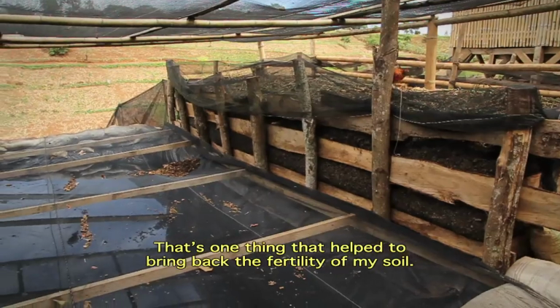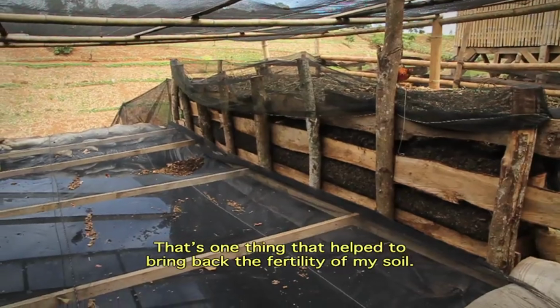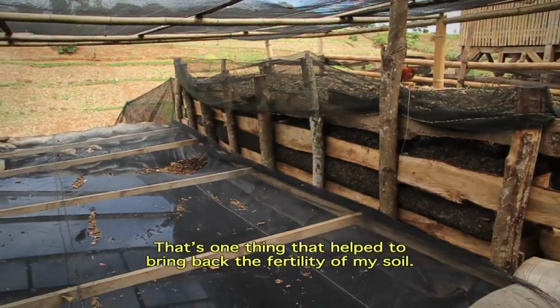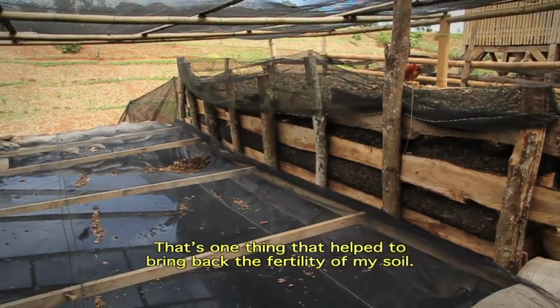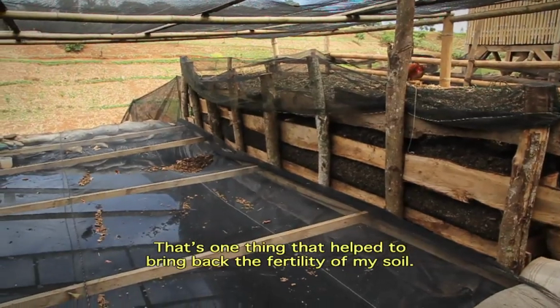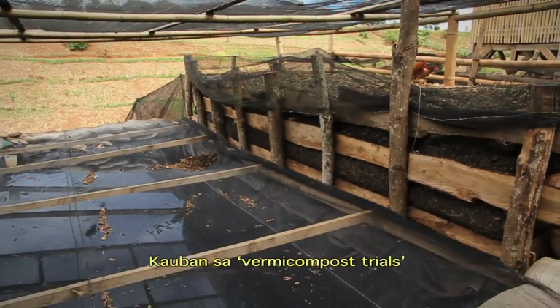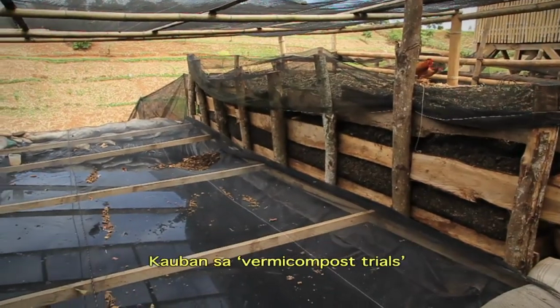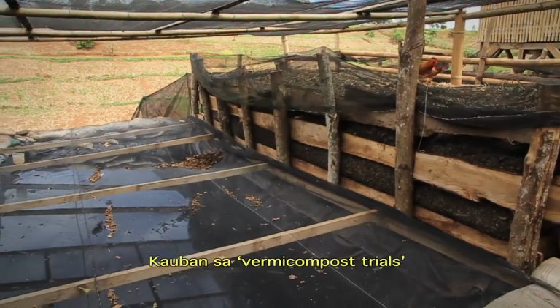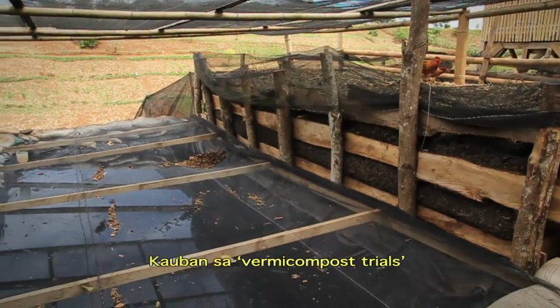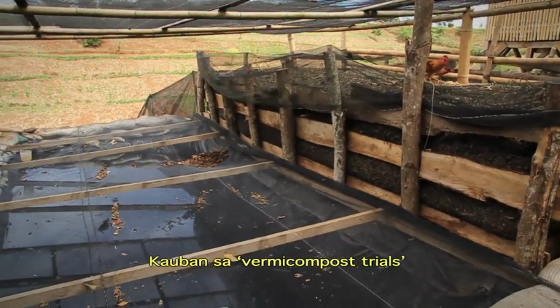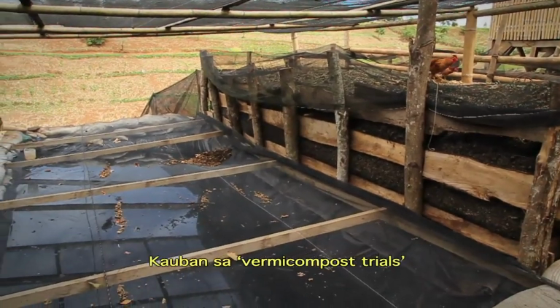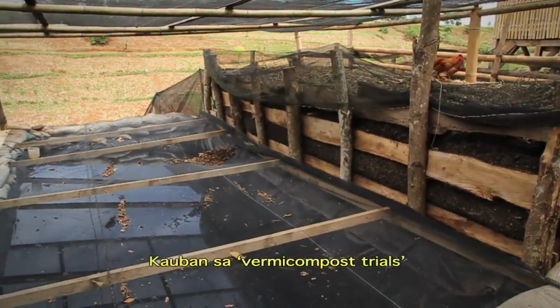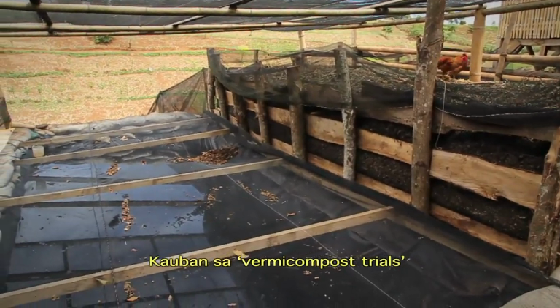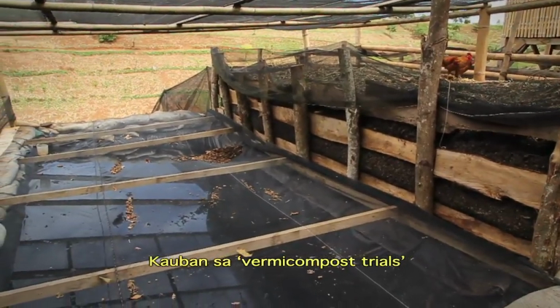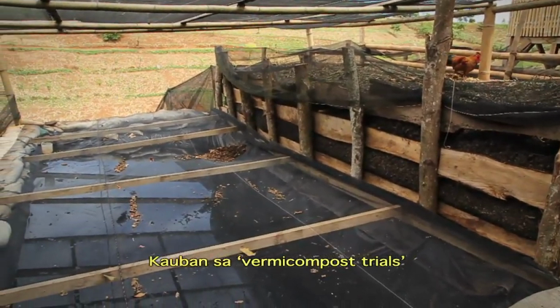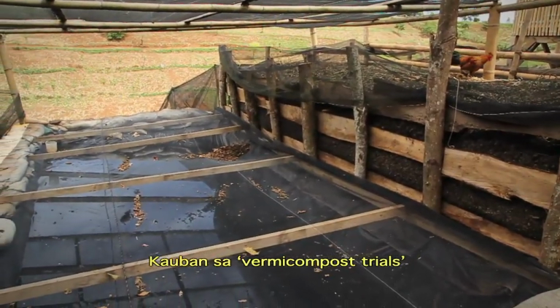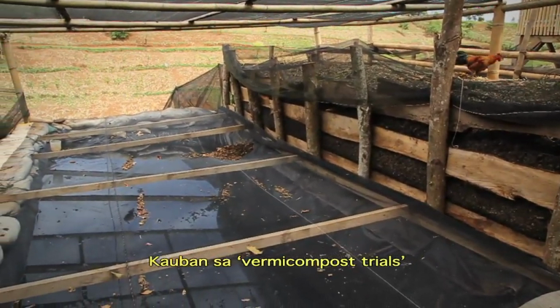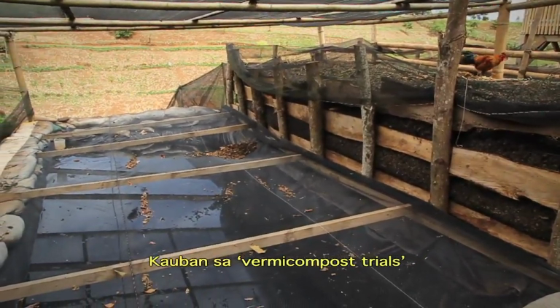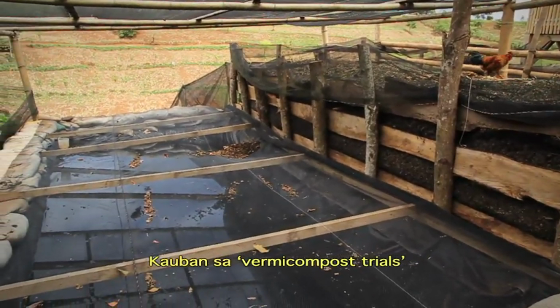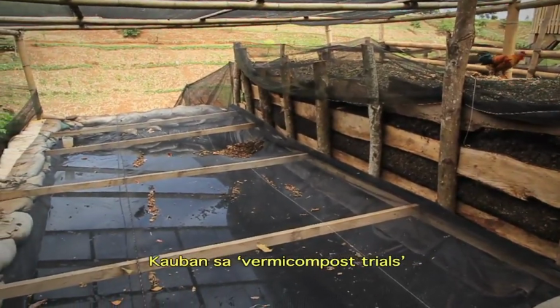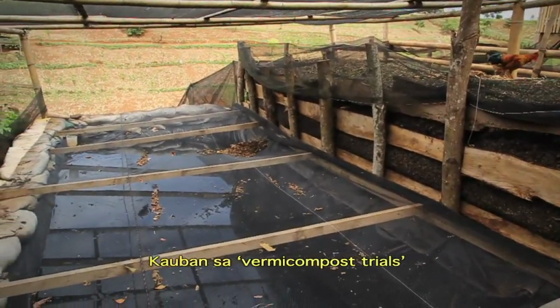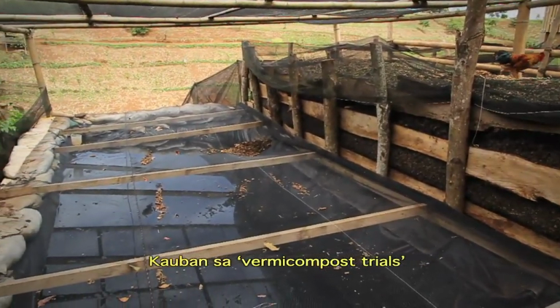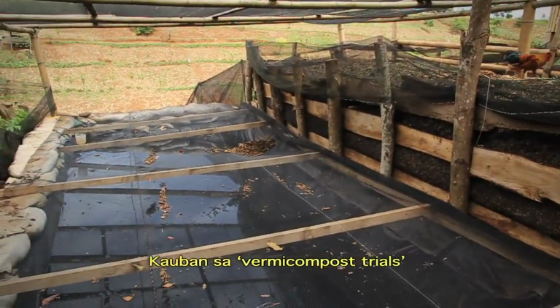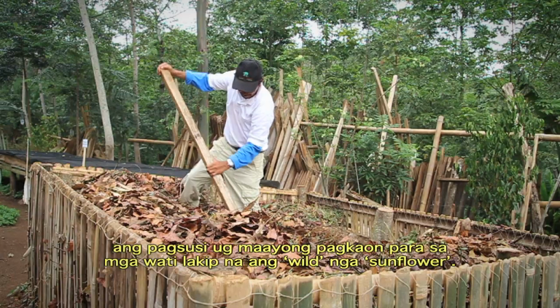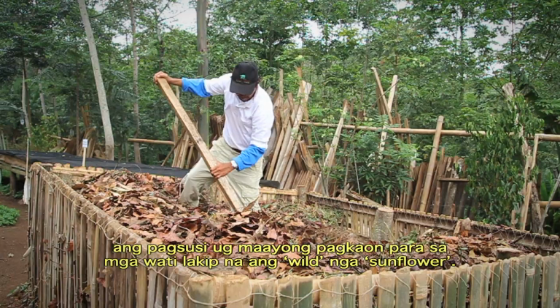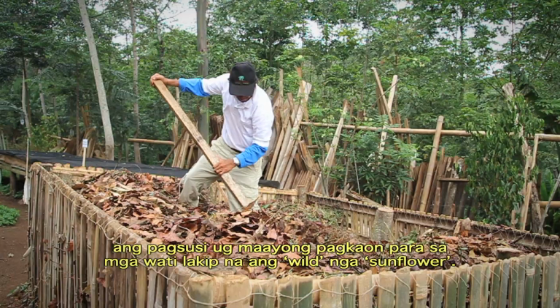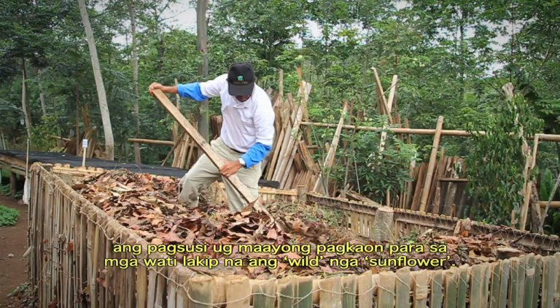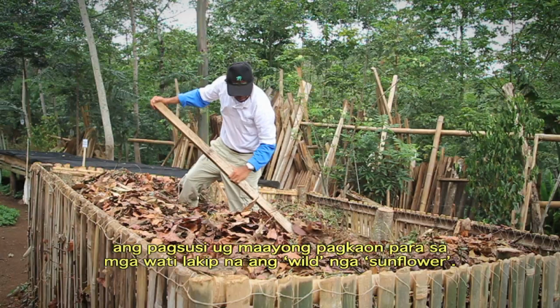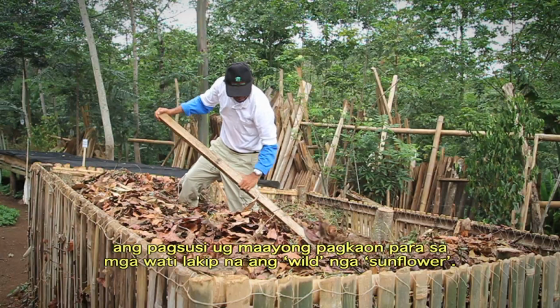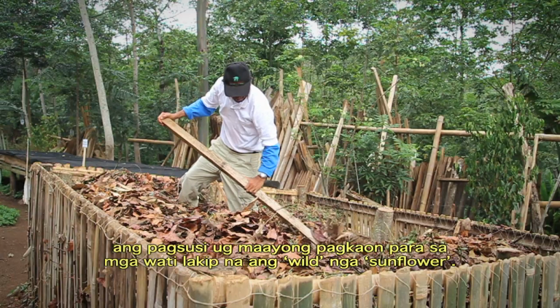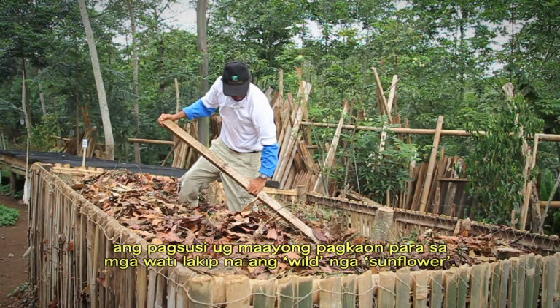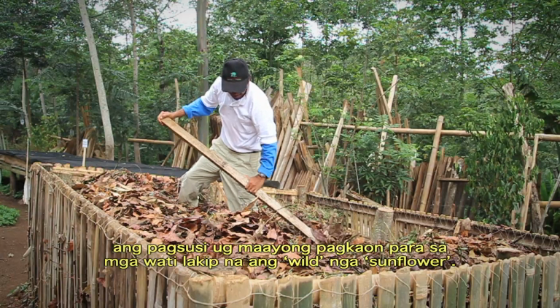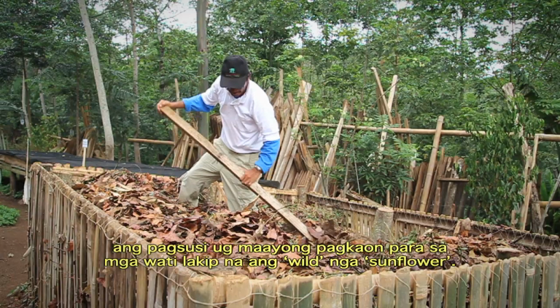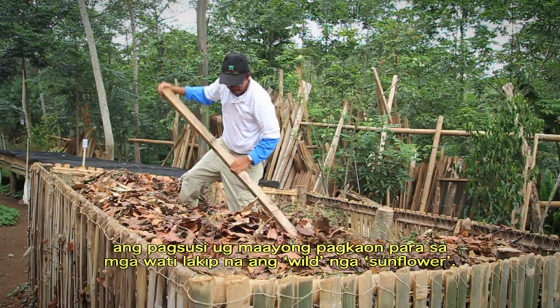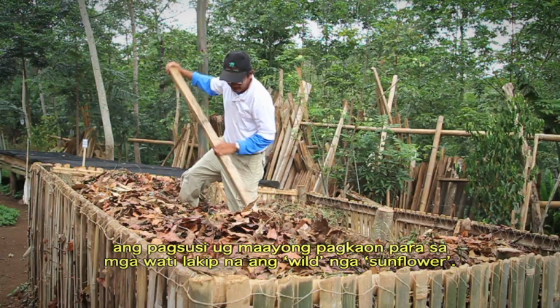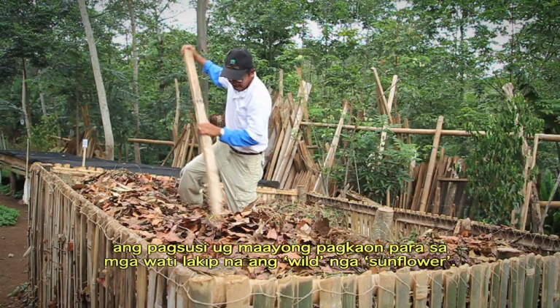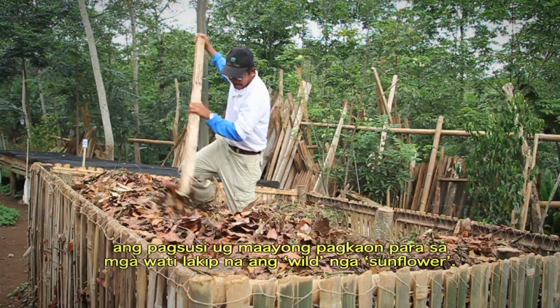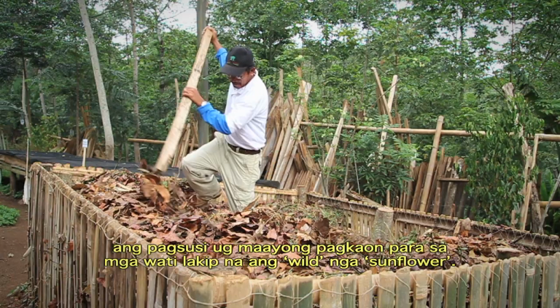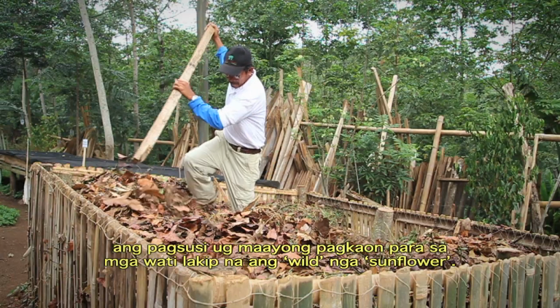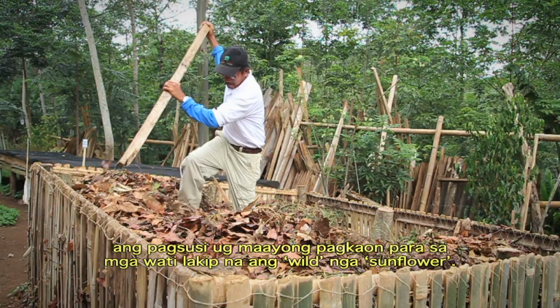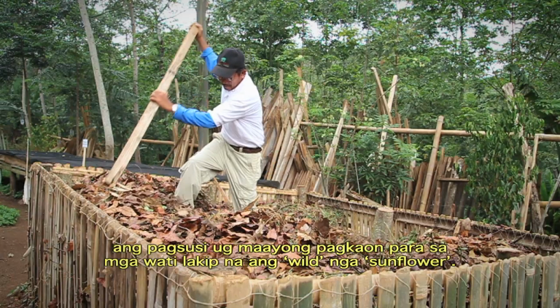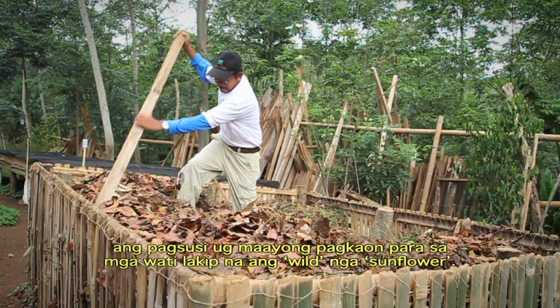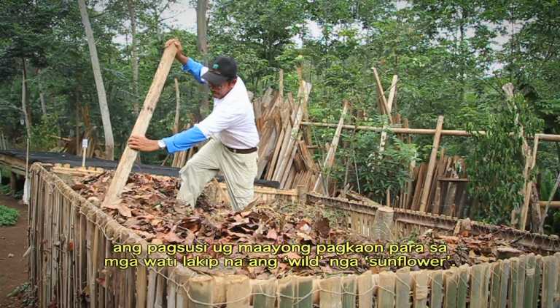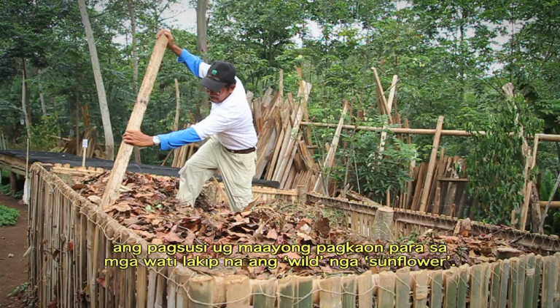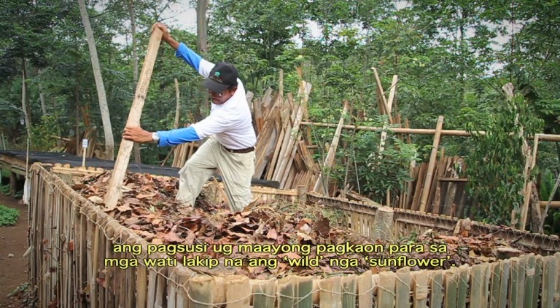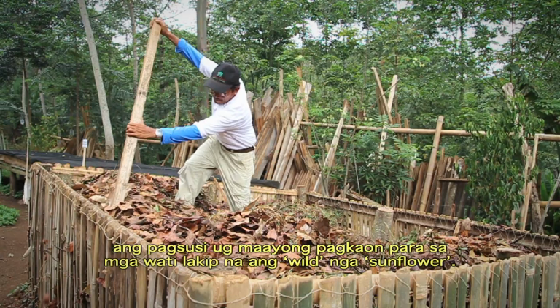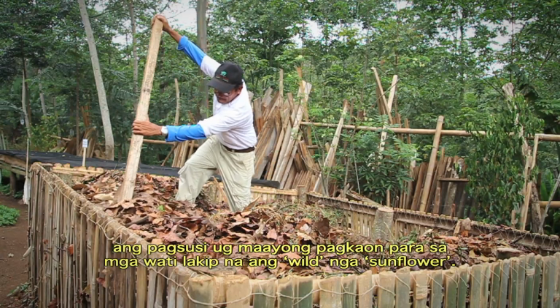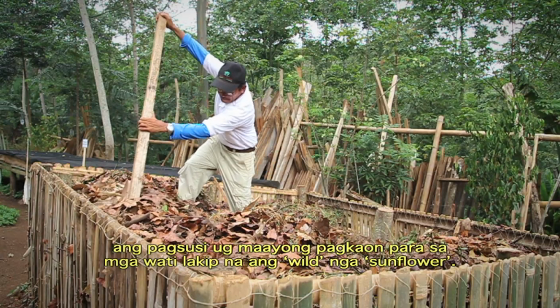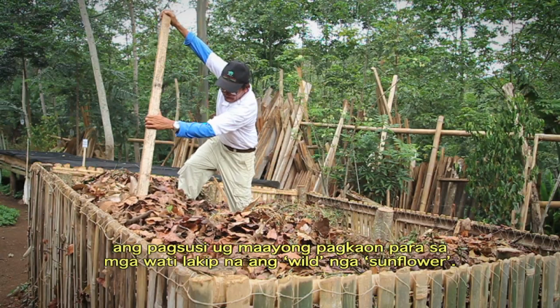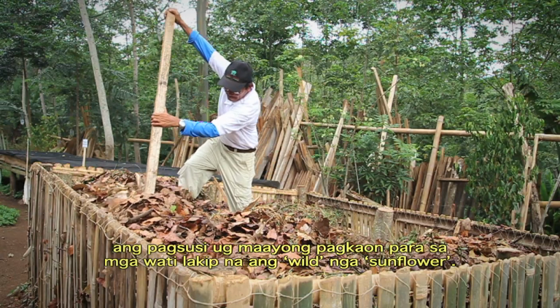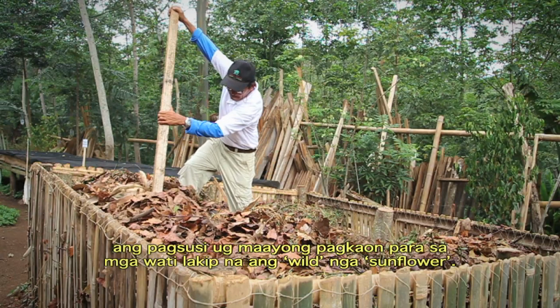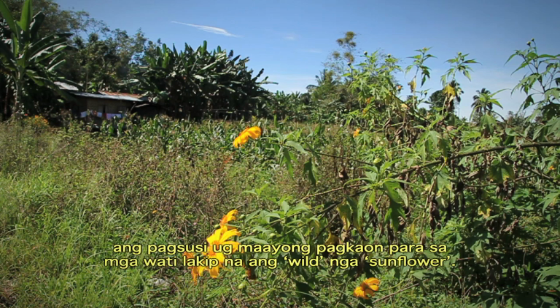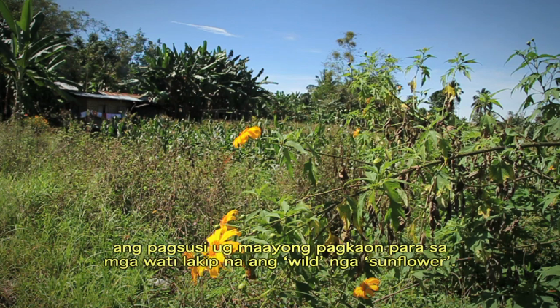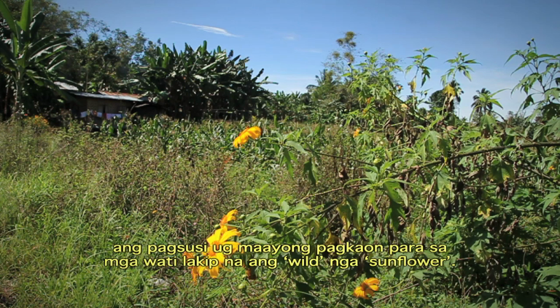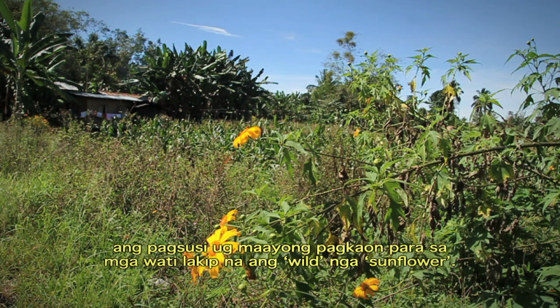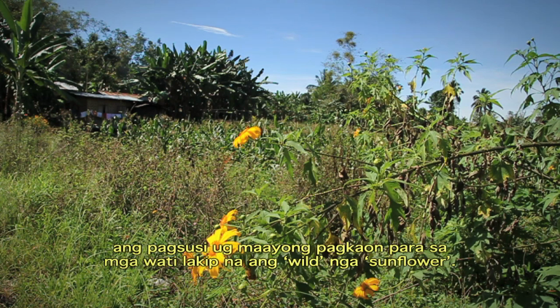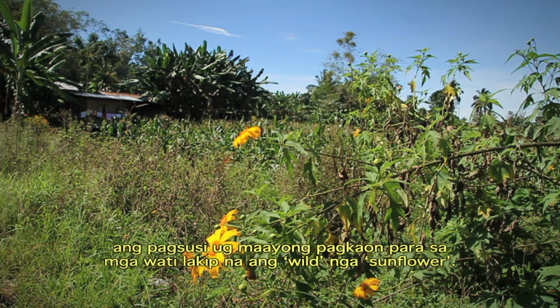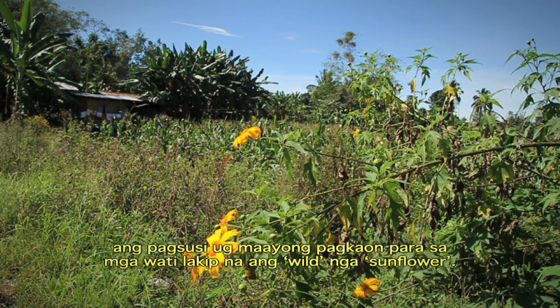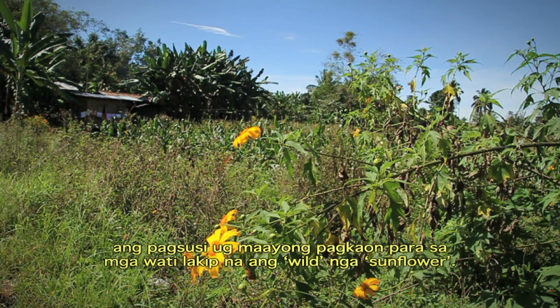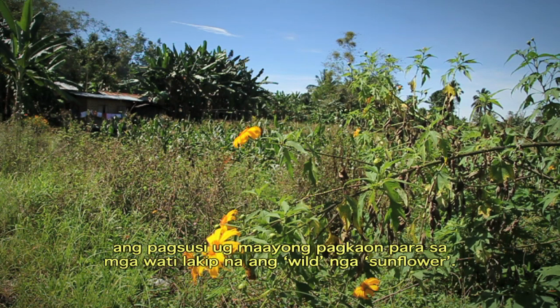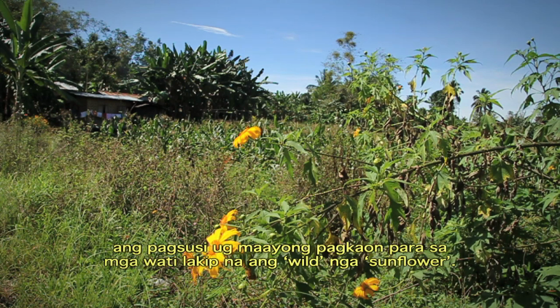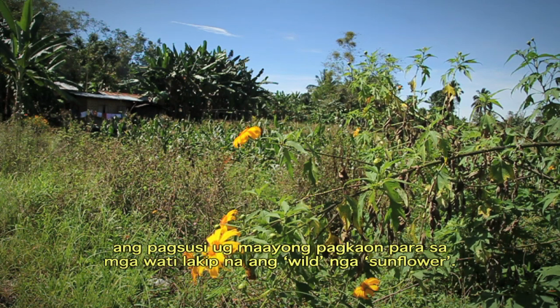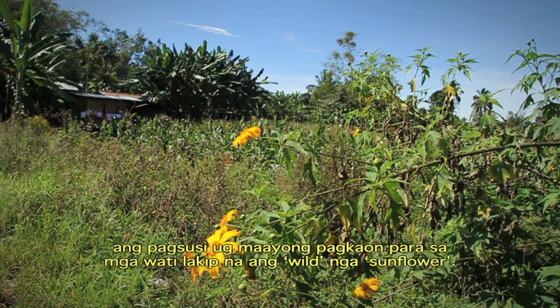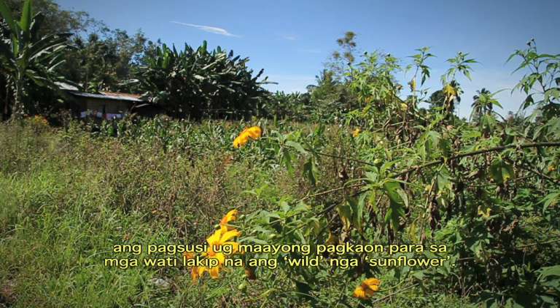The vermicompost trials have looked at various food sources for the worms, including wild sunflowers.